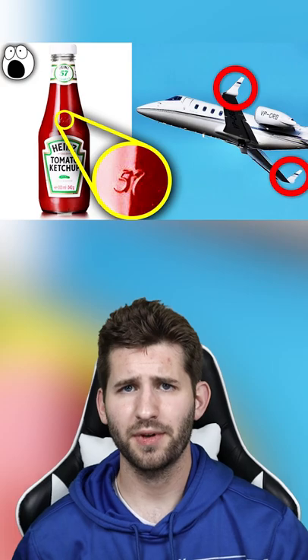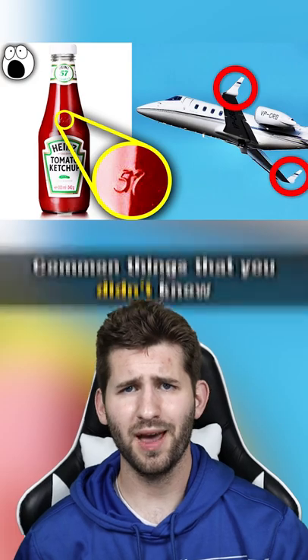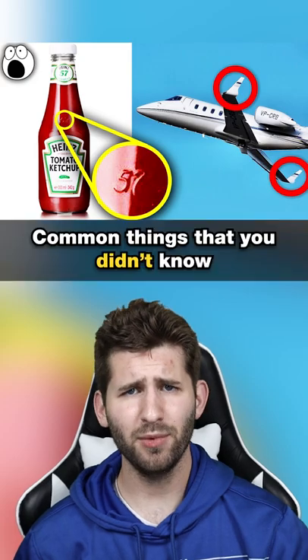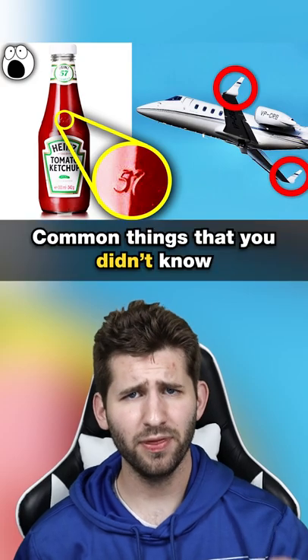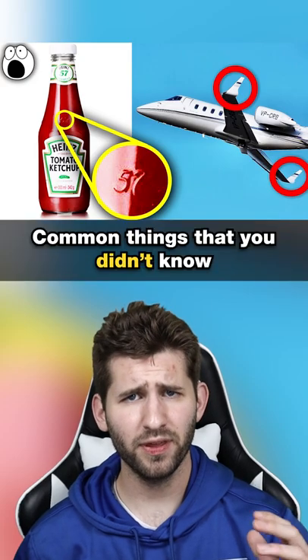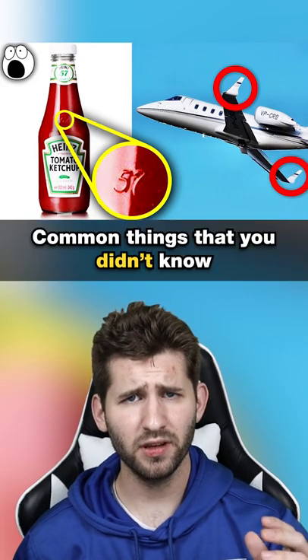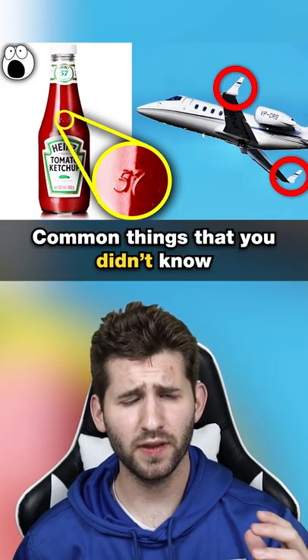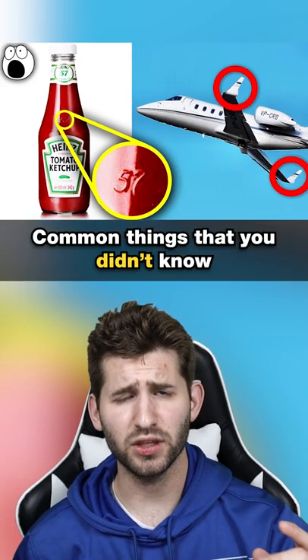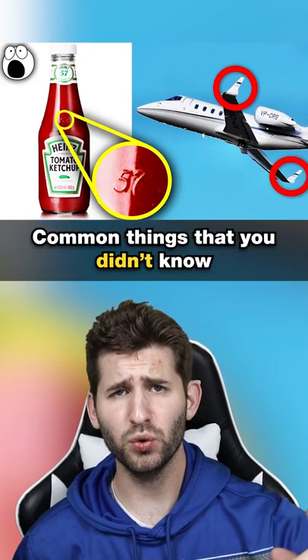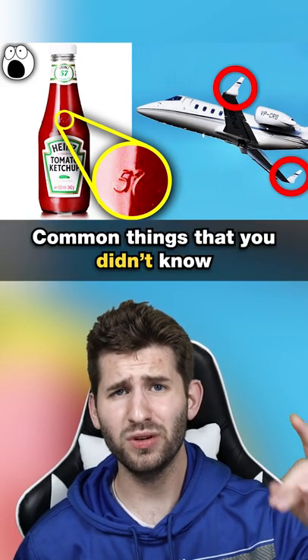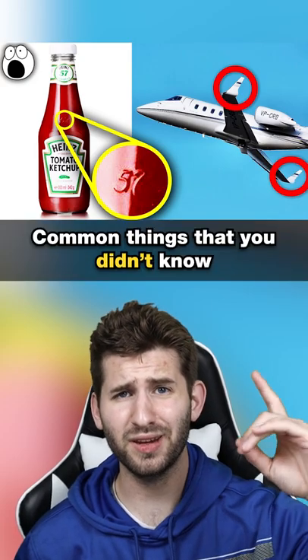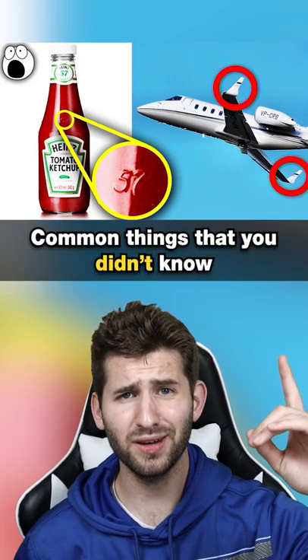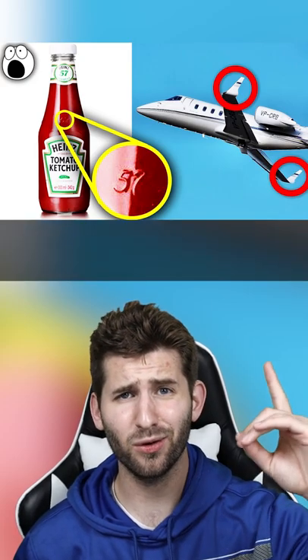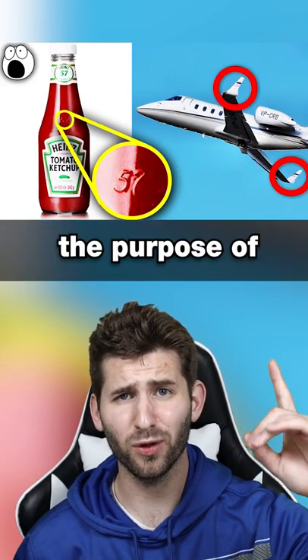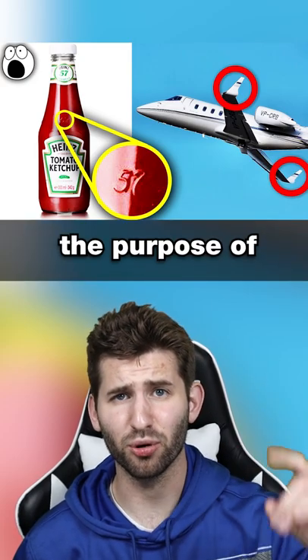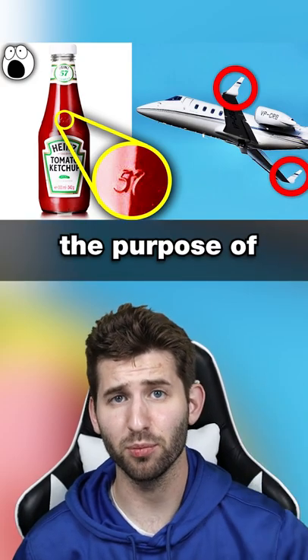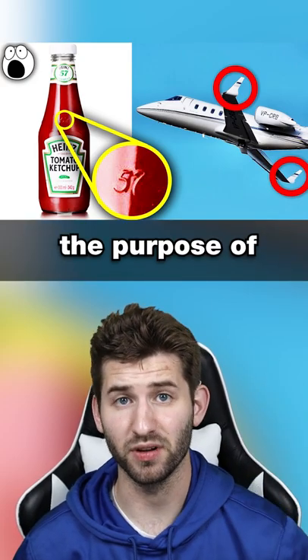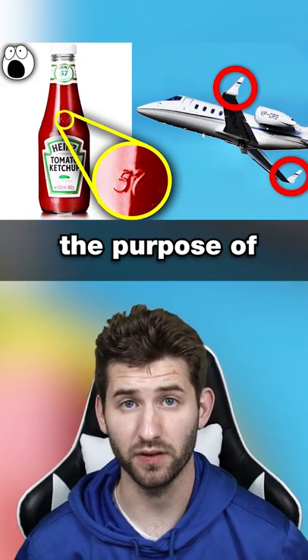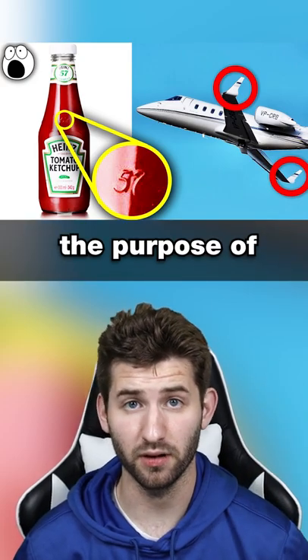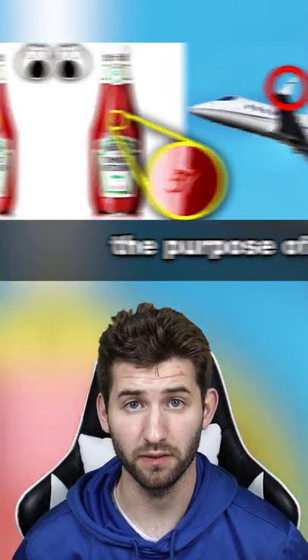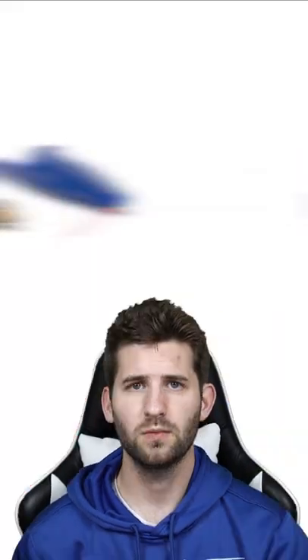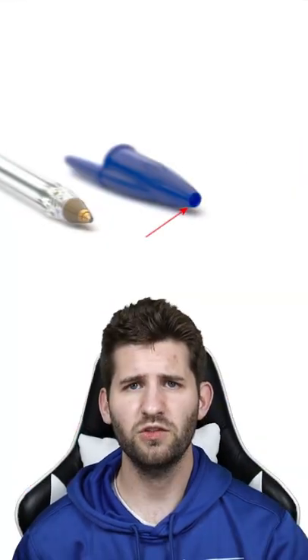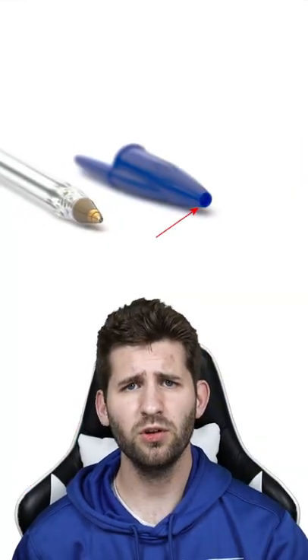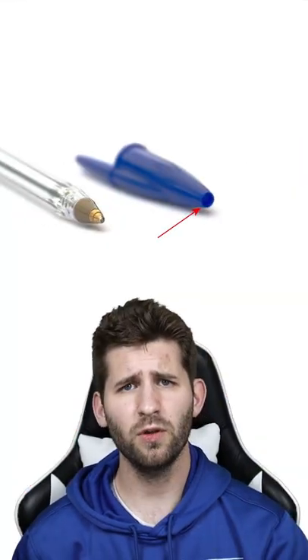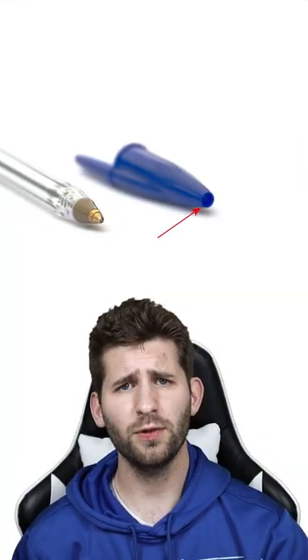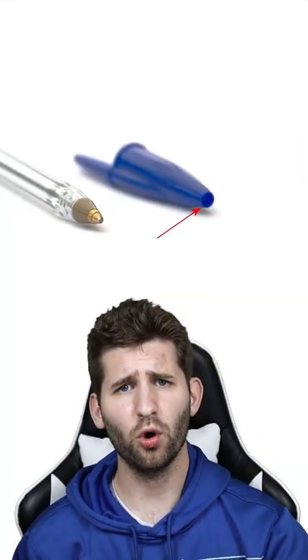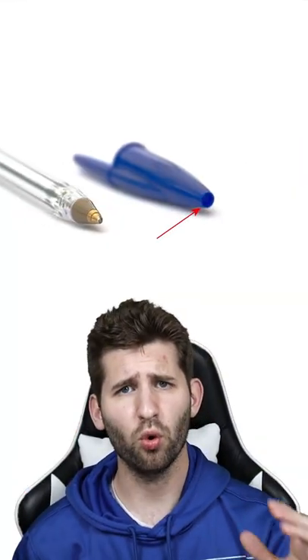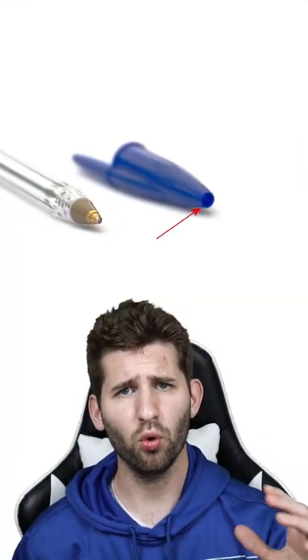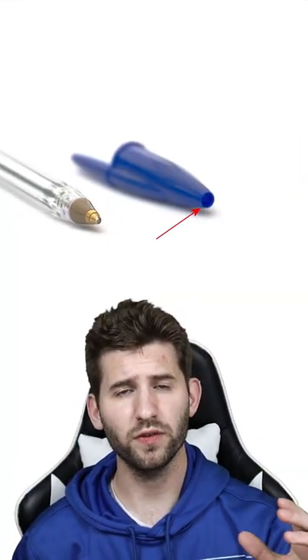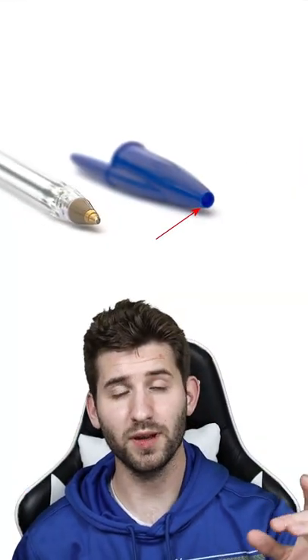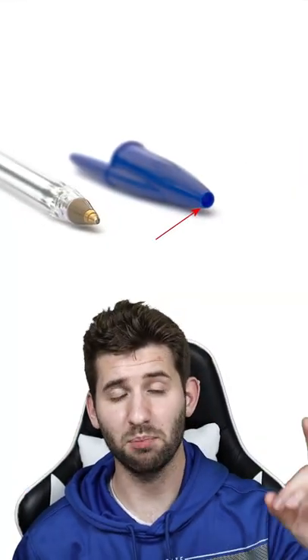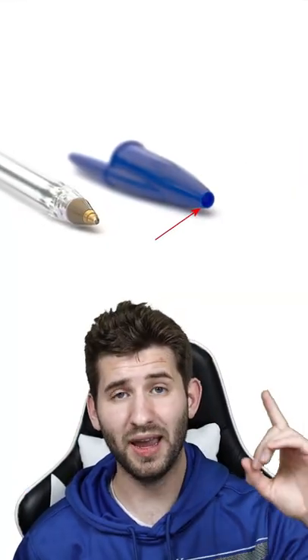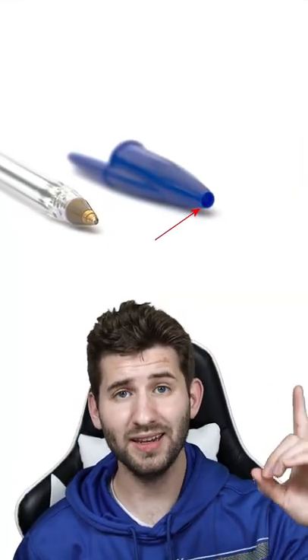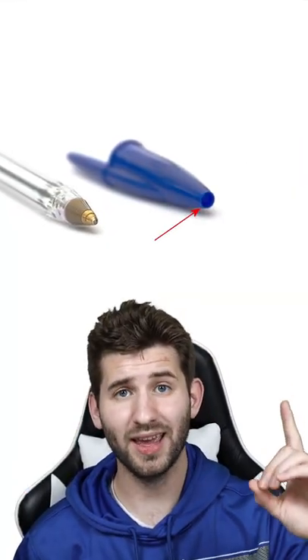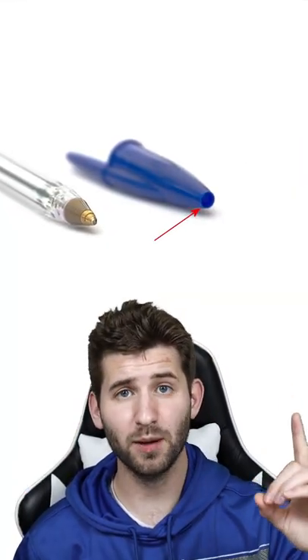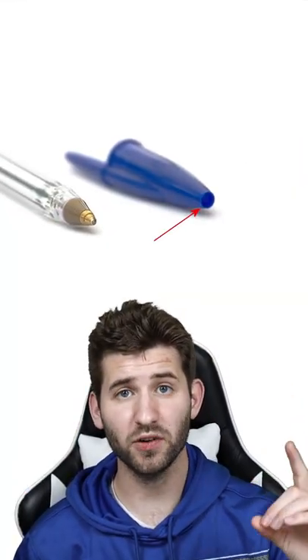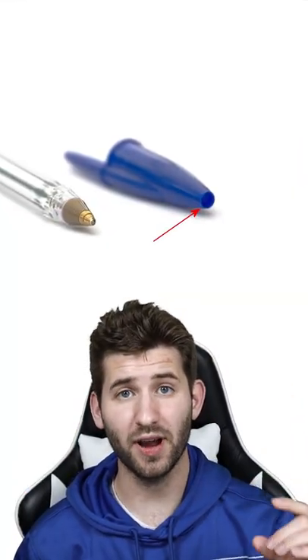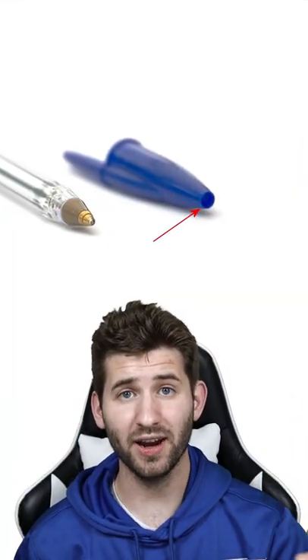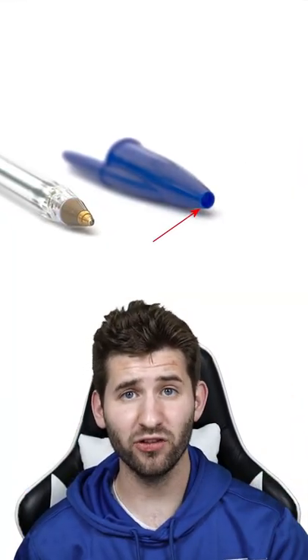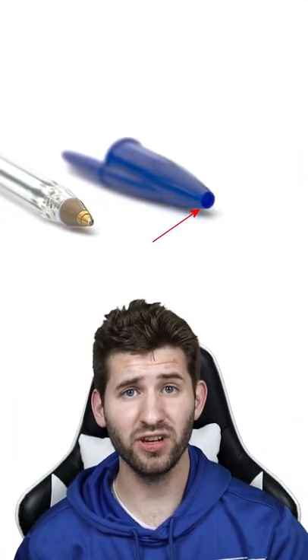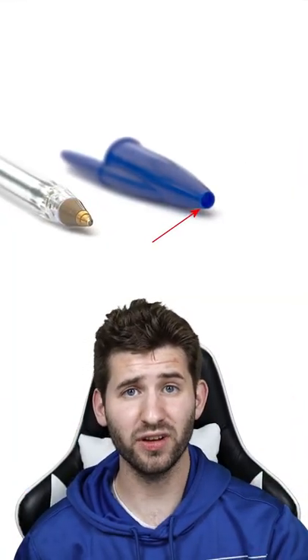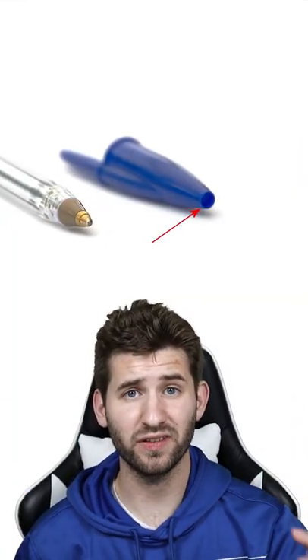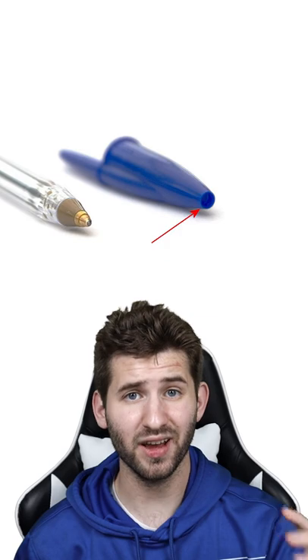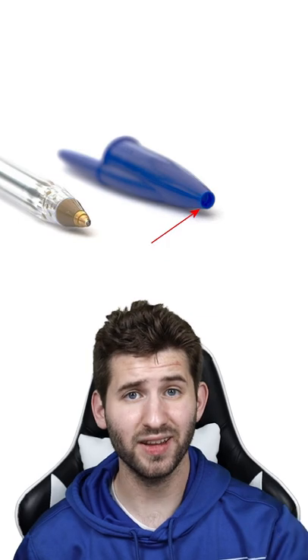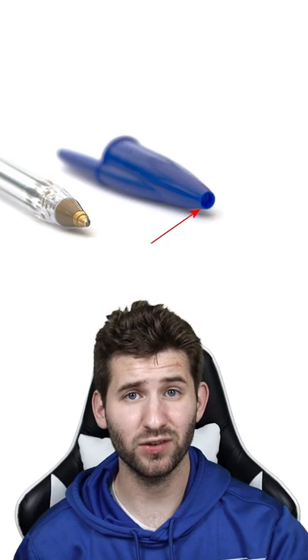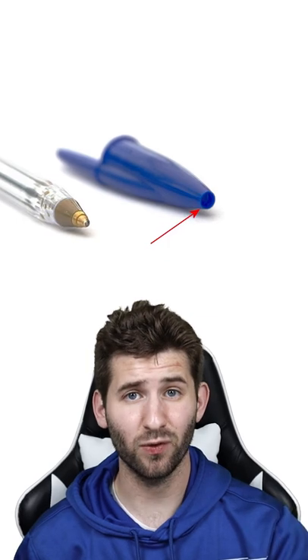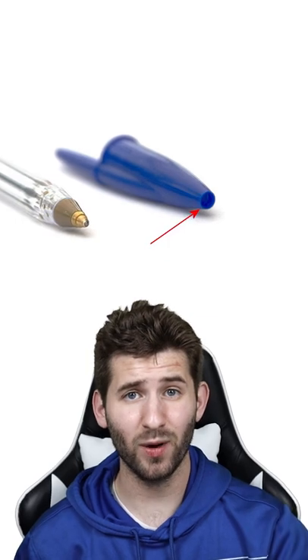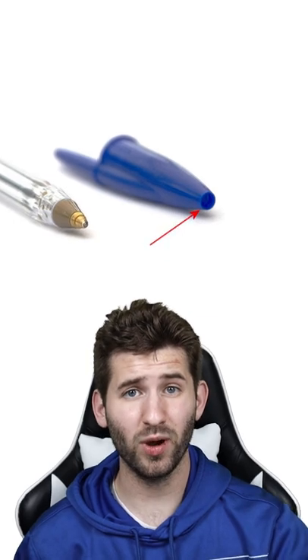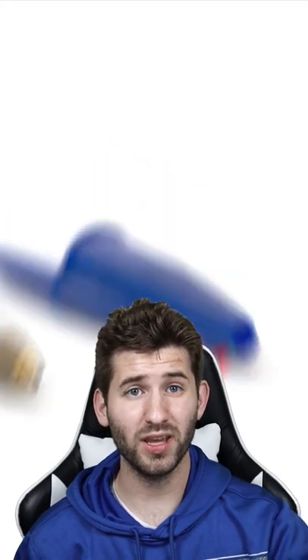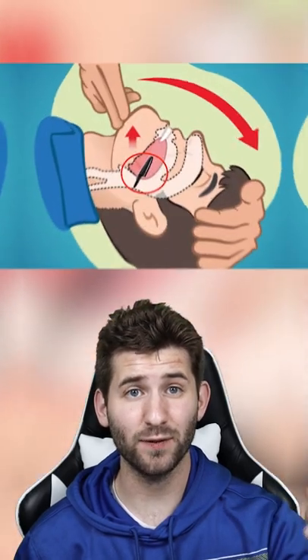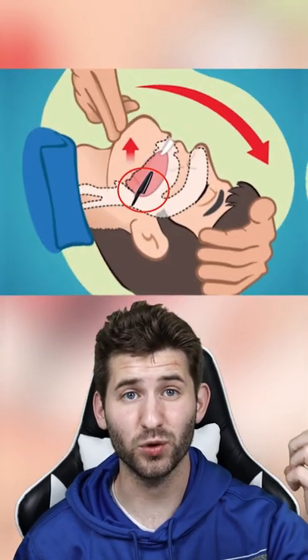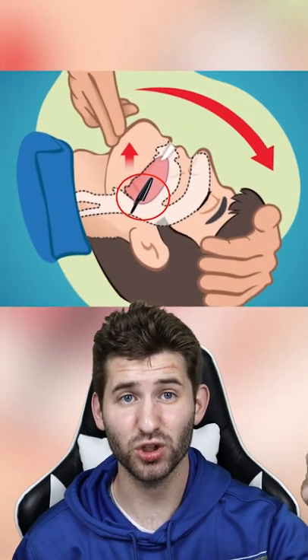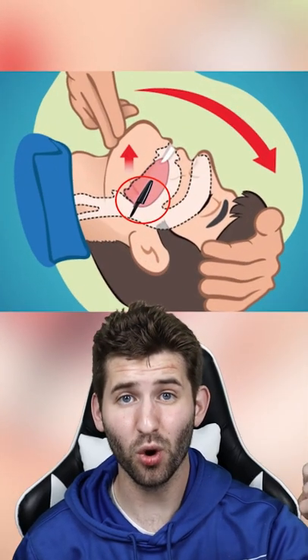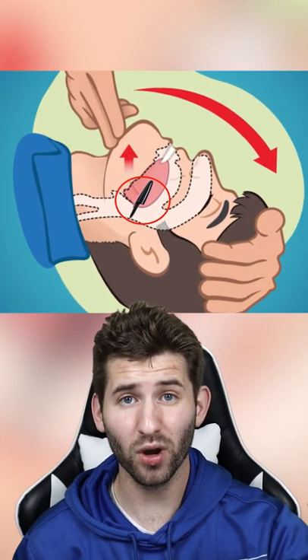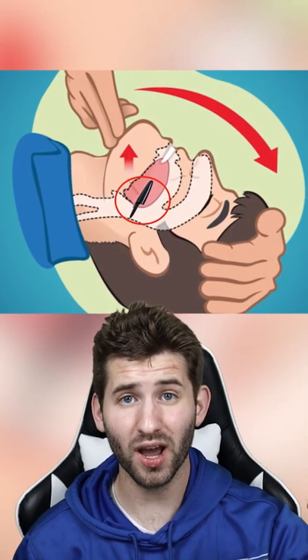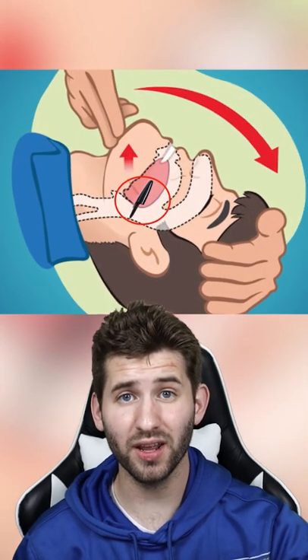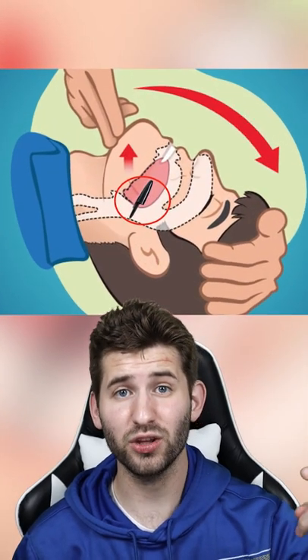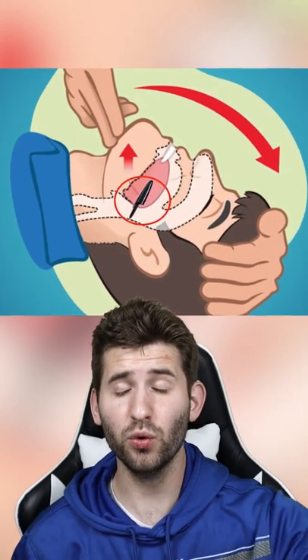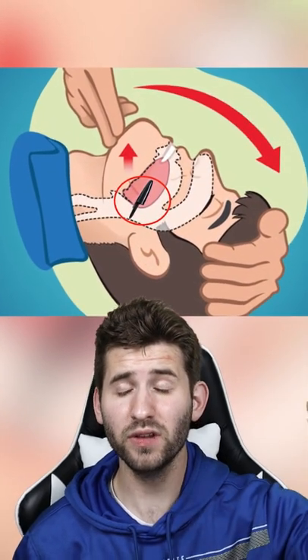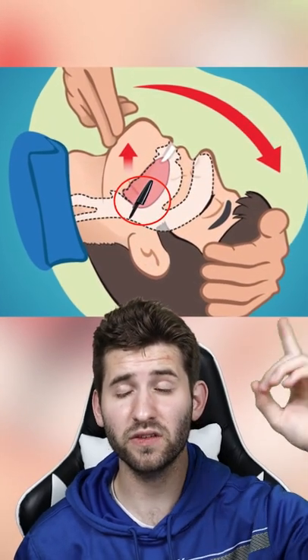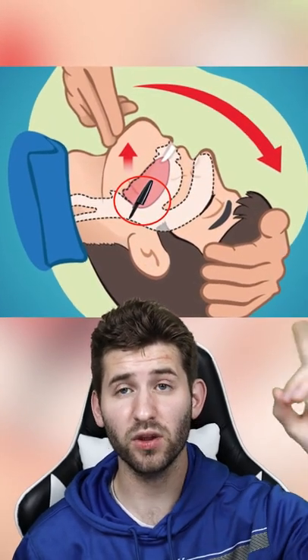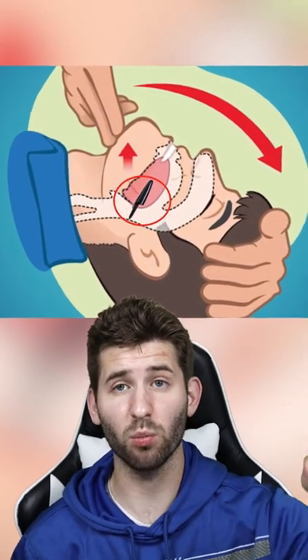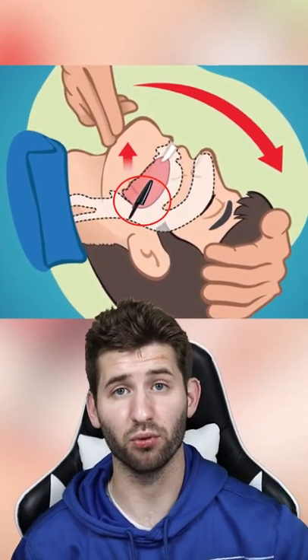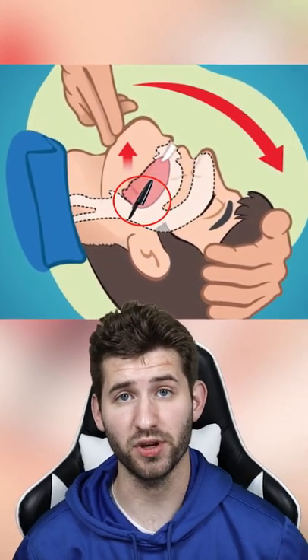Common things that you didn't know the purpose of. Did you know that the holes in pen caps are actually designed so that if you choke on one, you could still breathe?